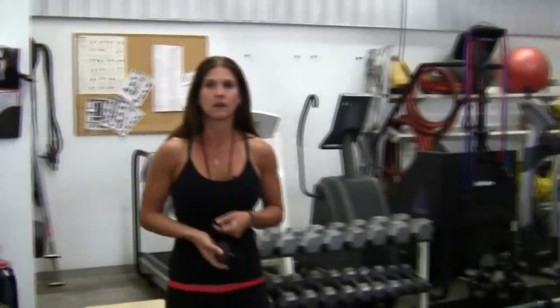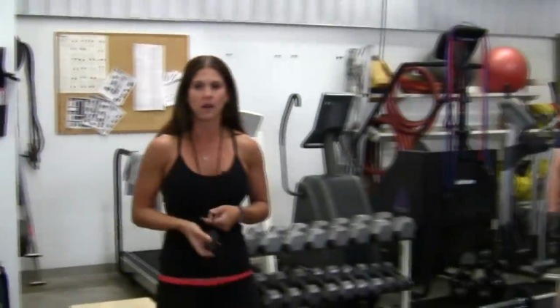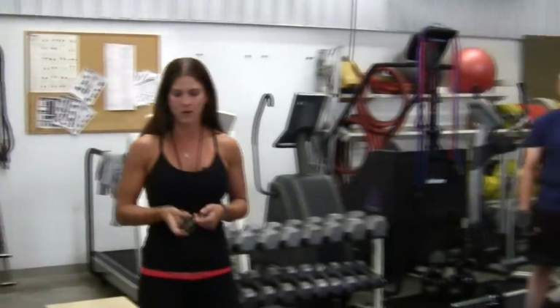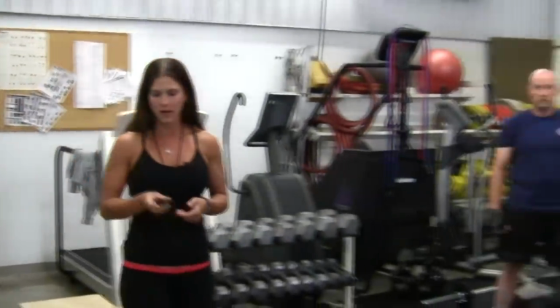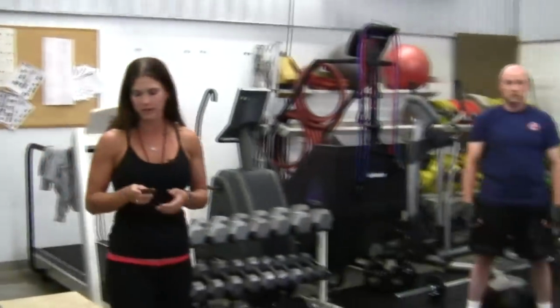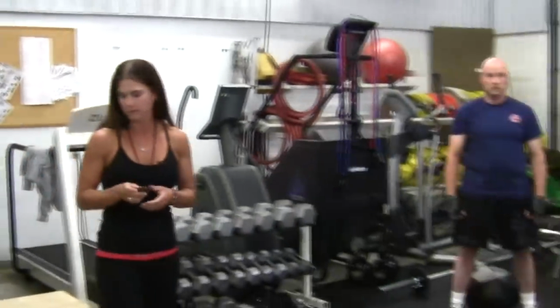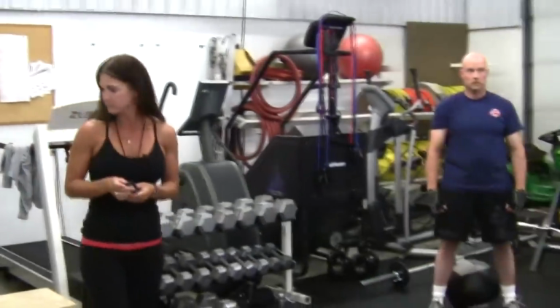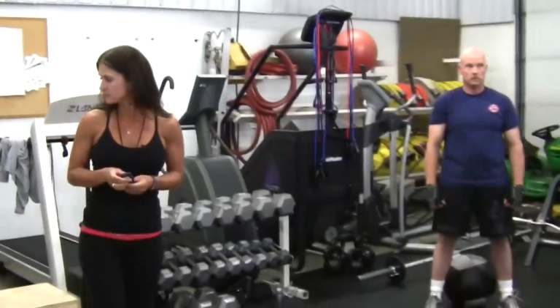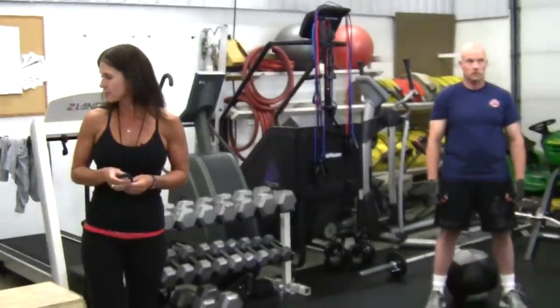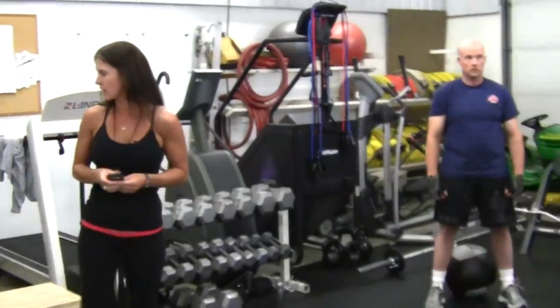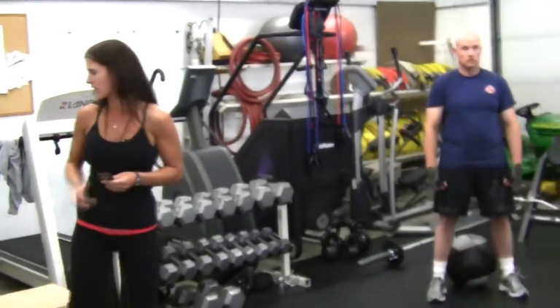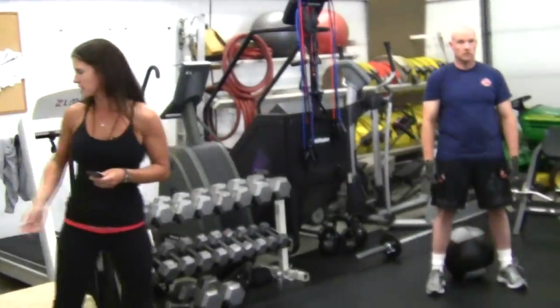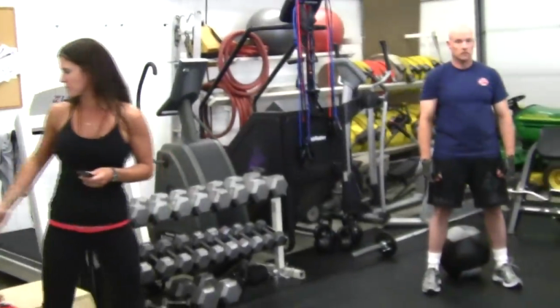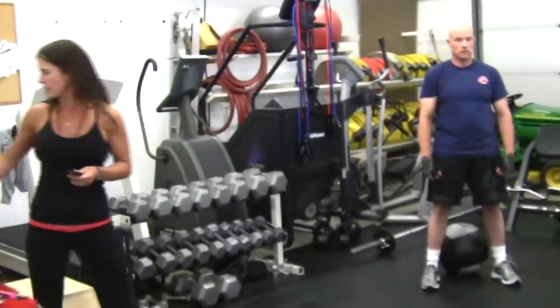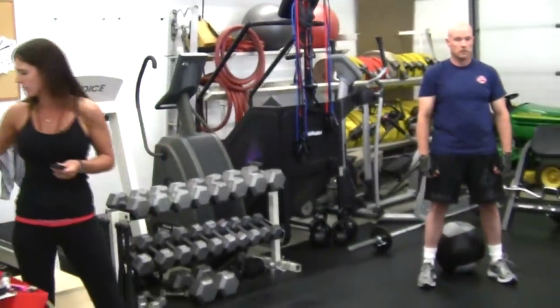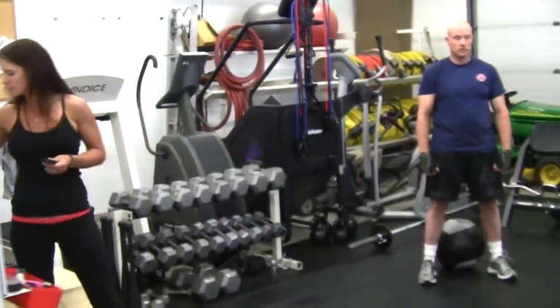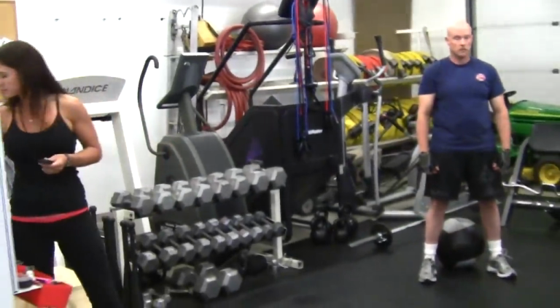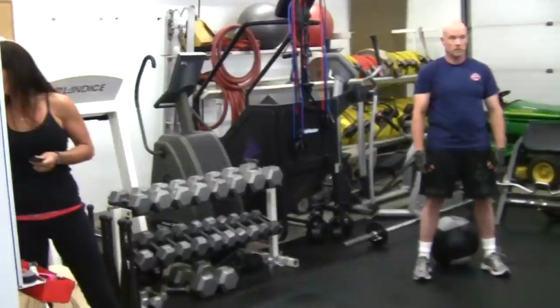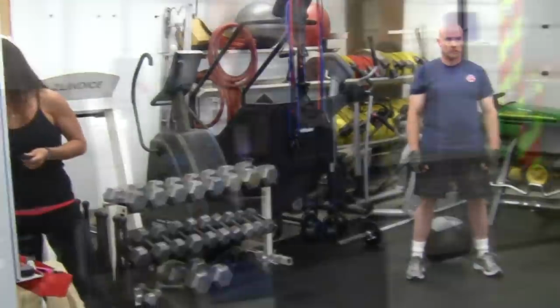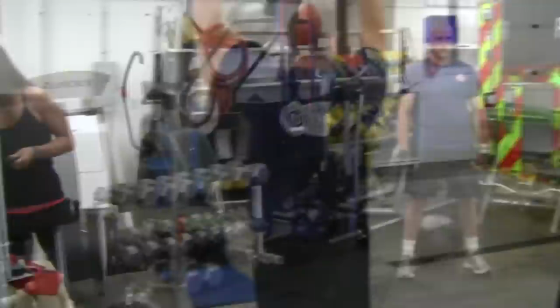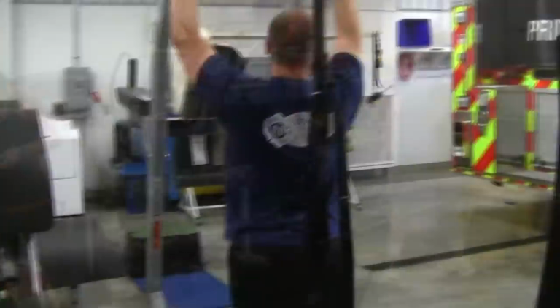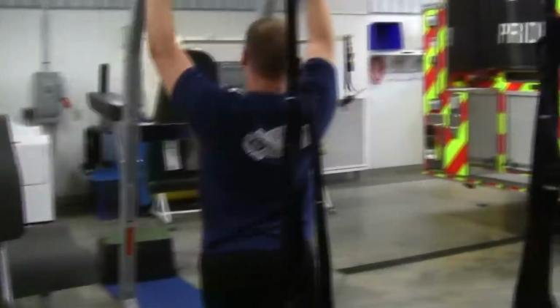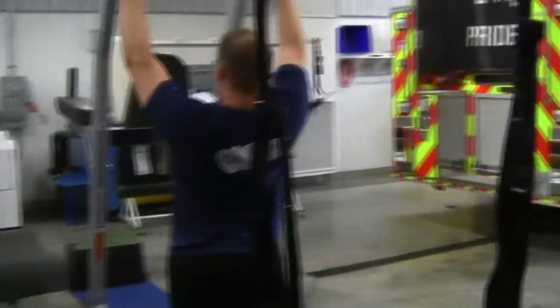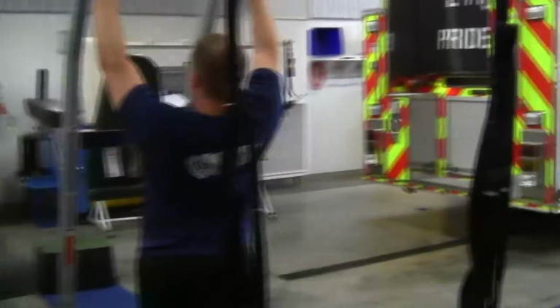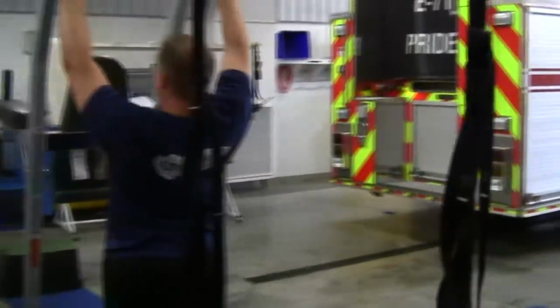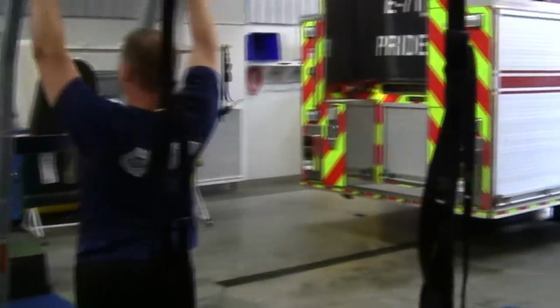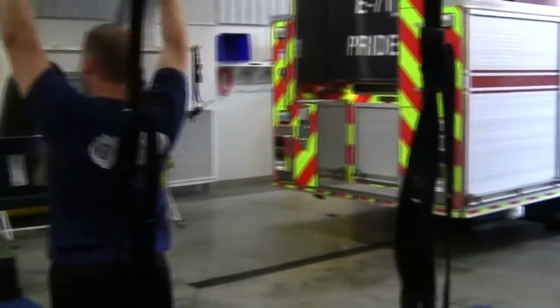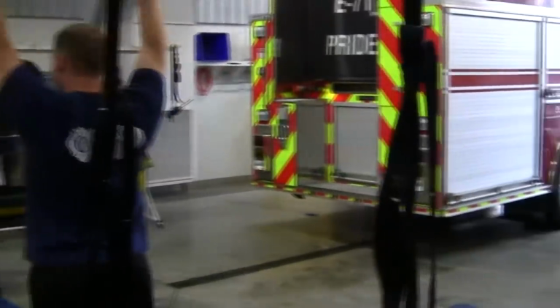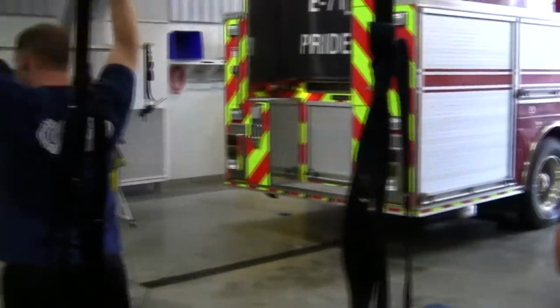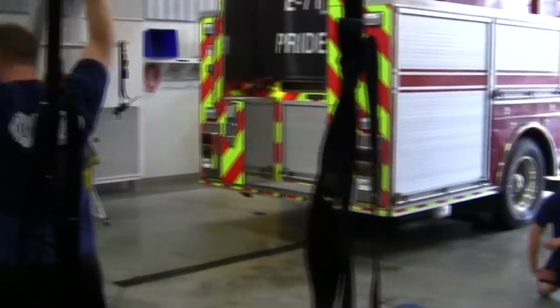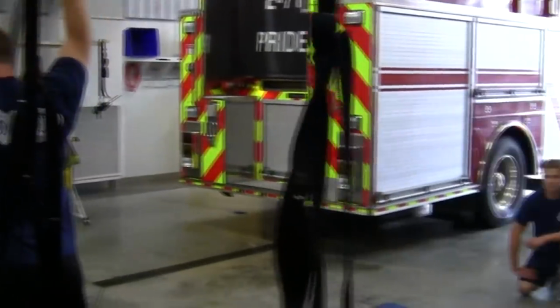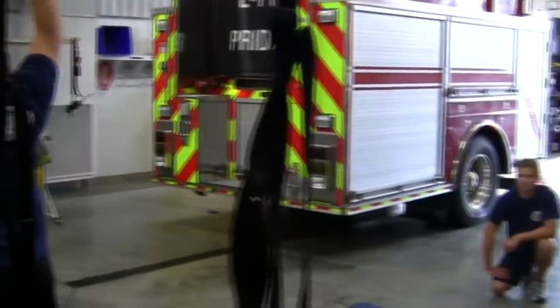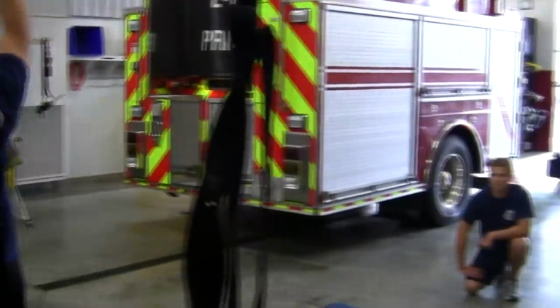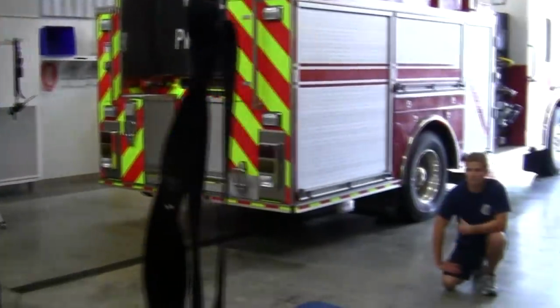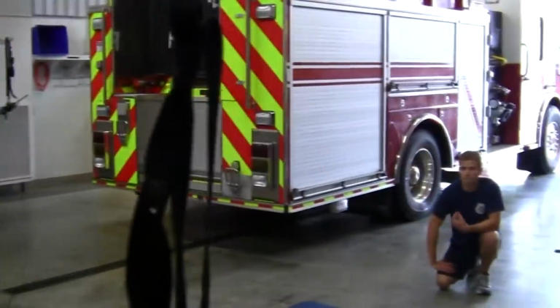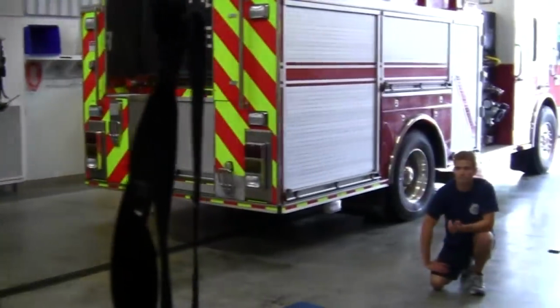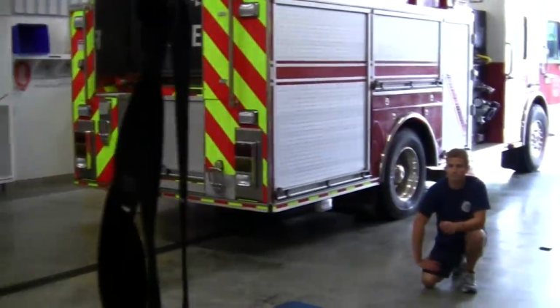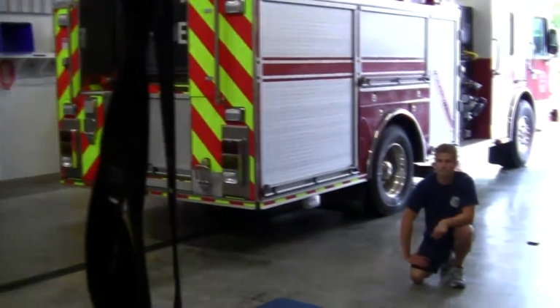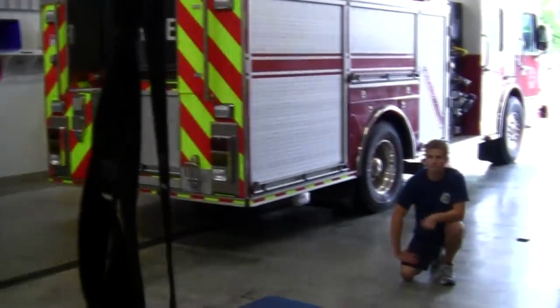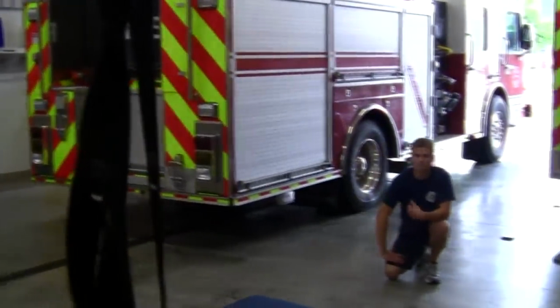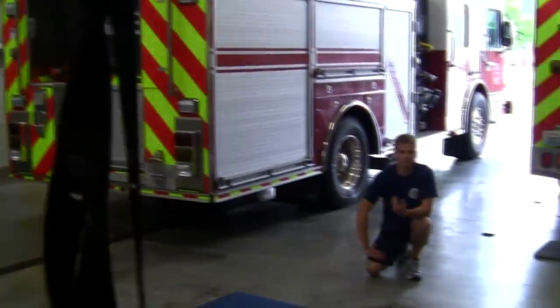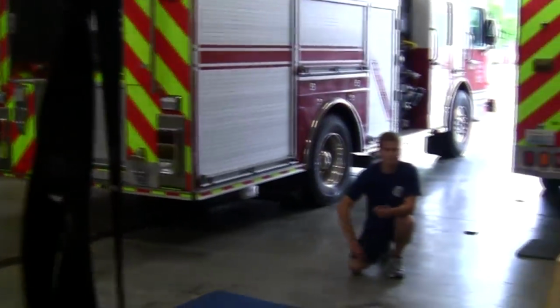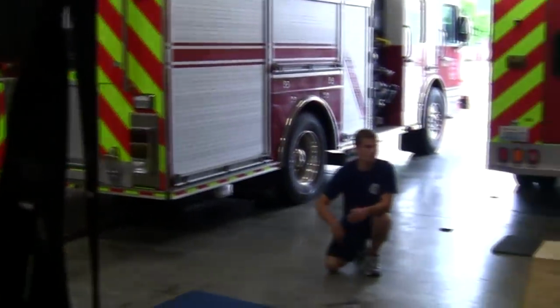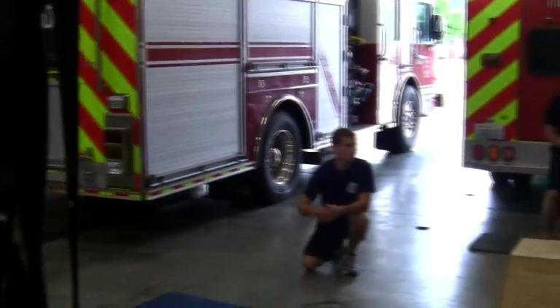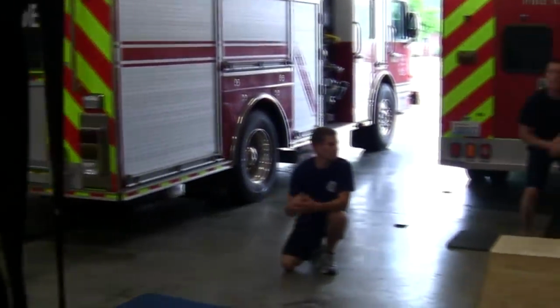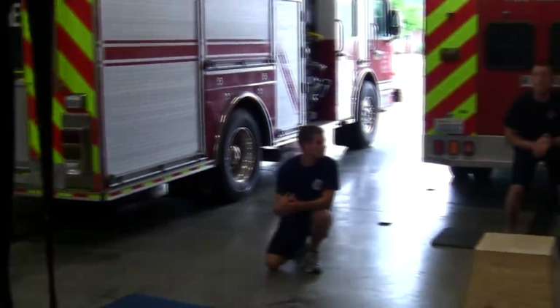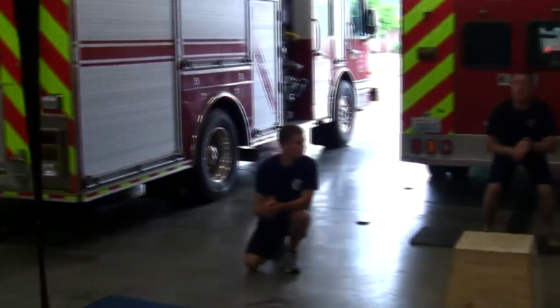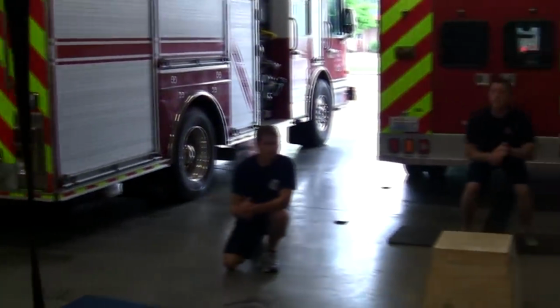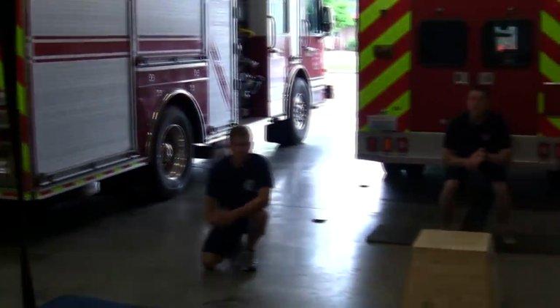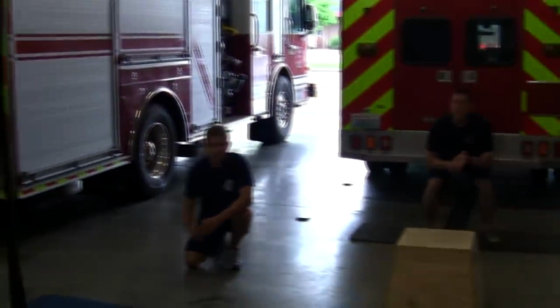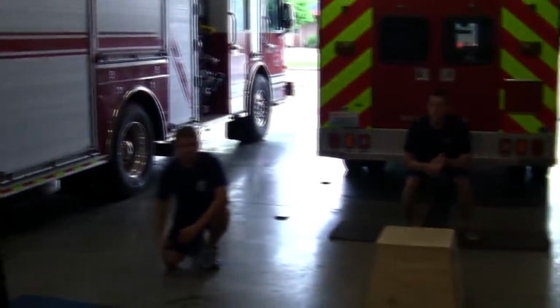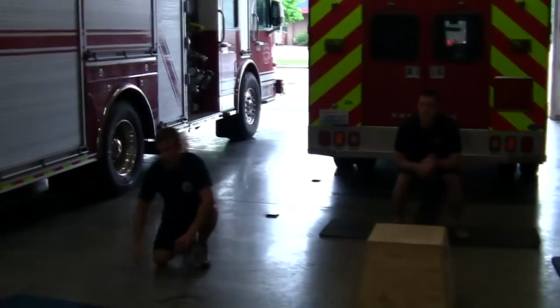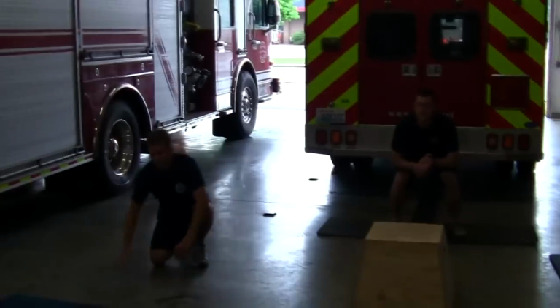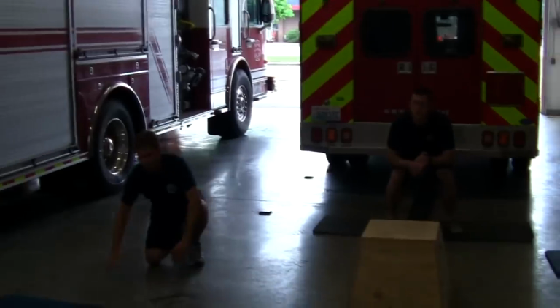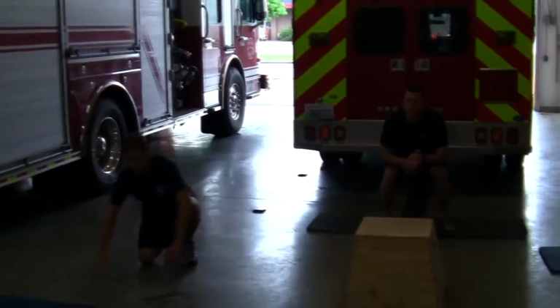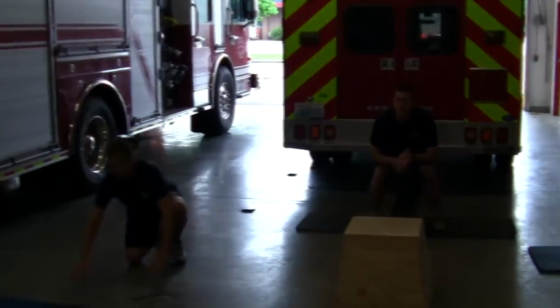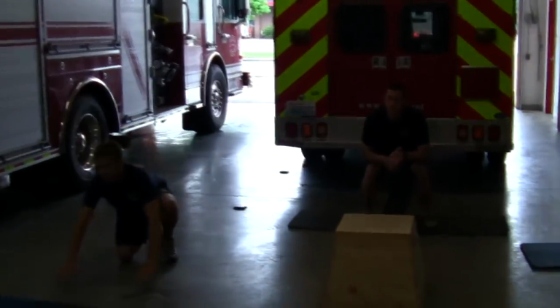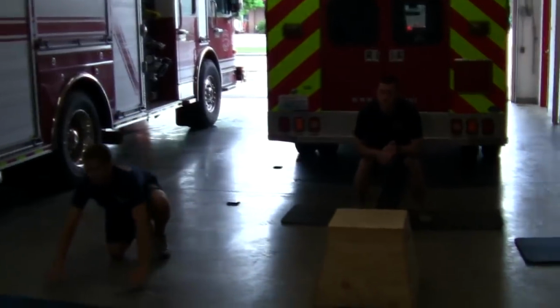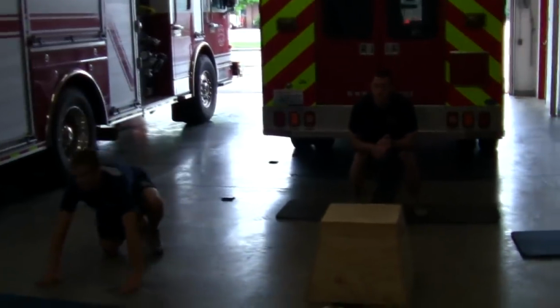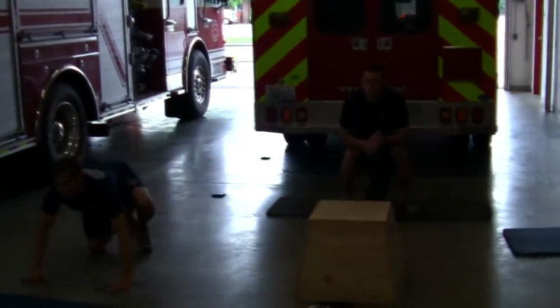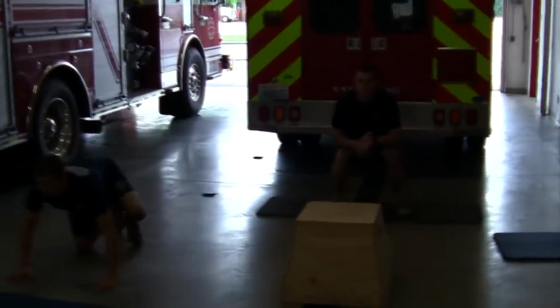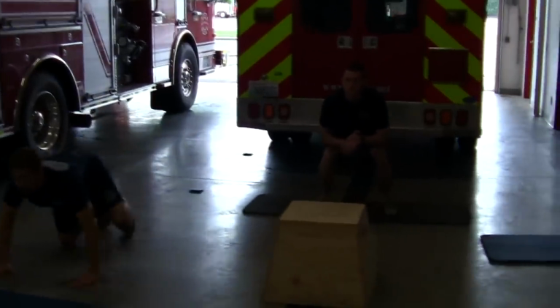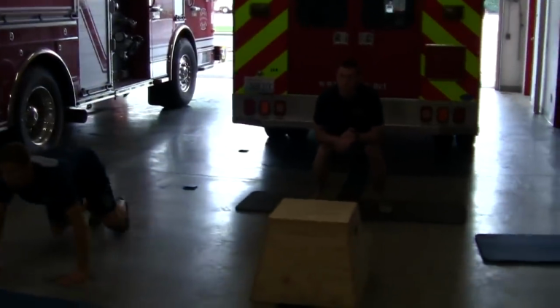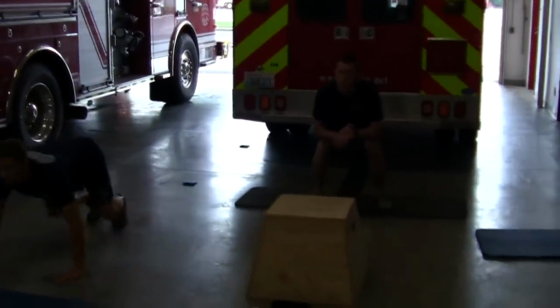Alright, are you guys ready? Let's get this done. 3, 2, 1, go.